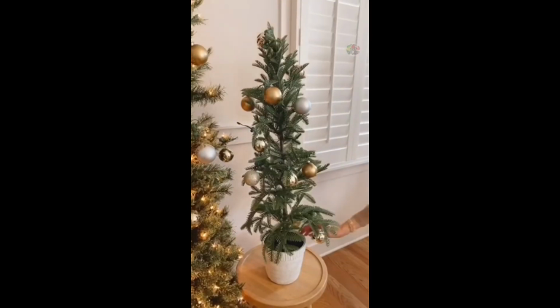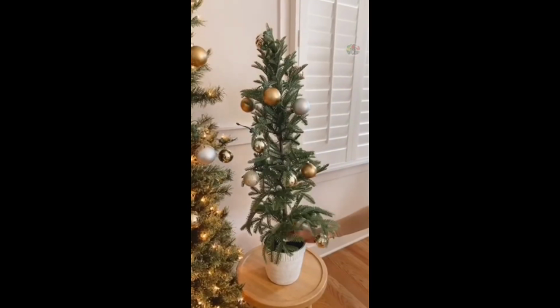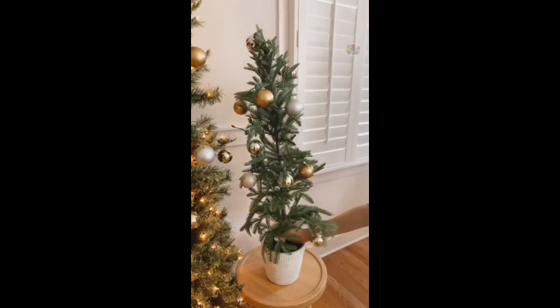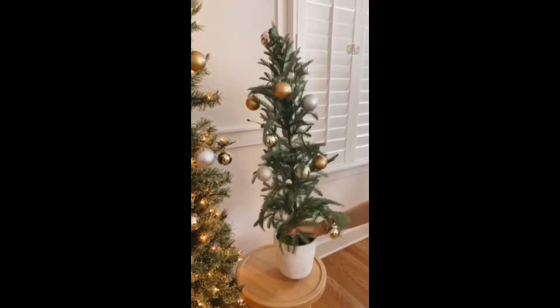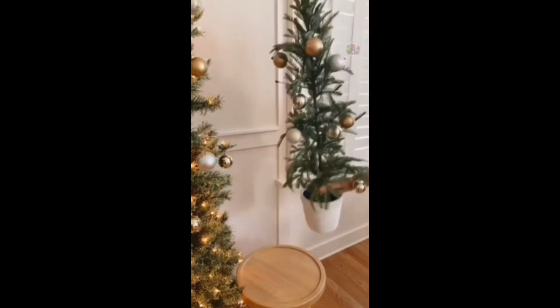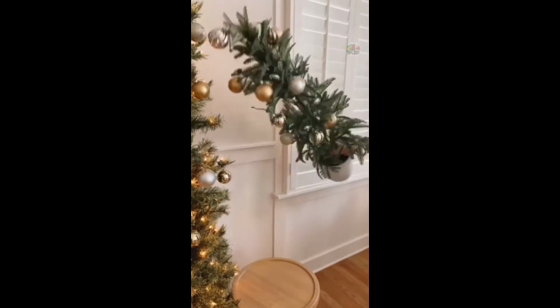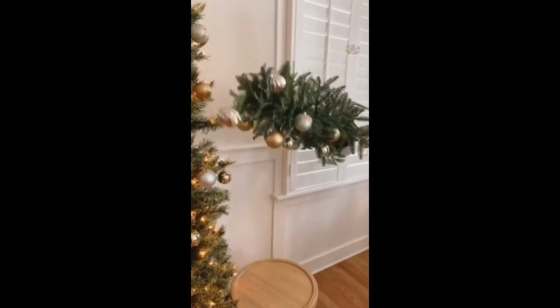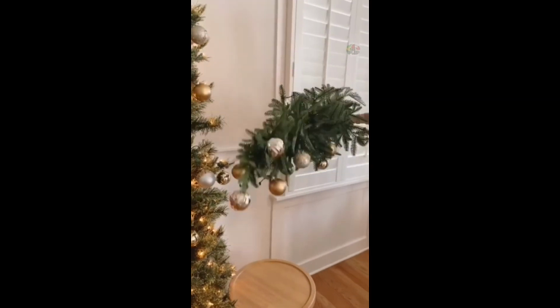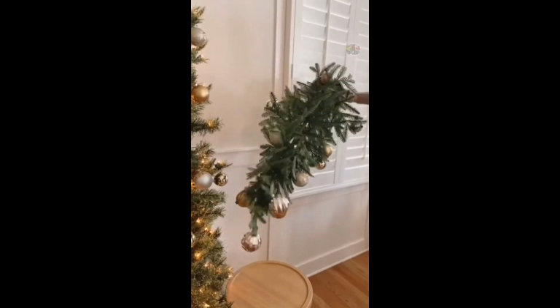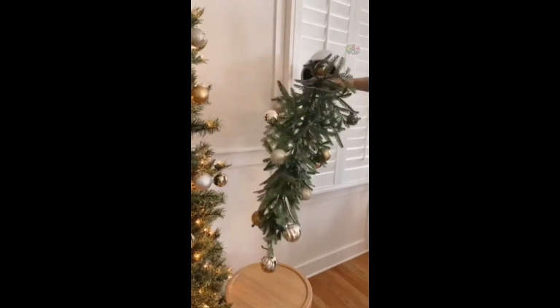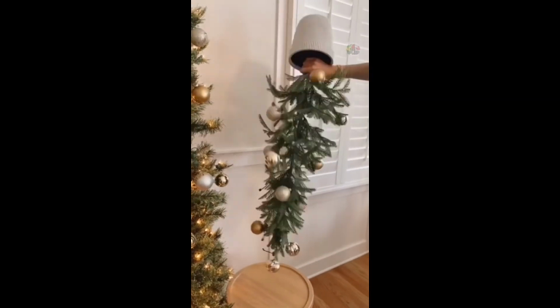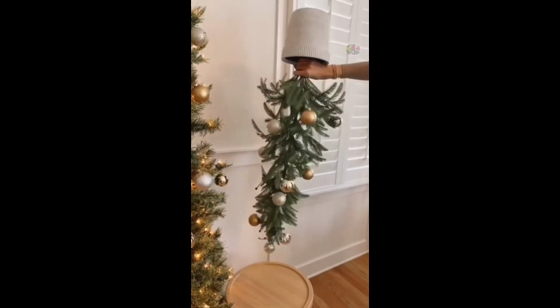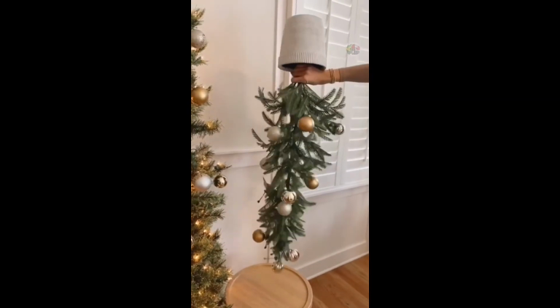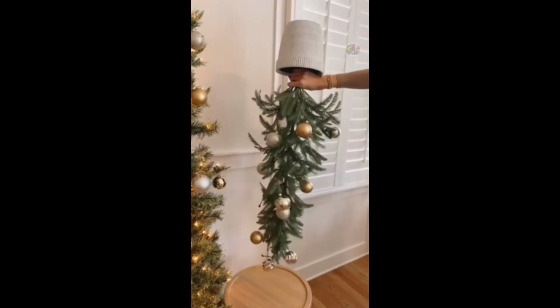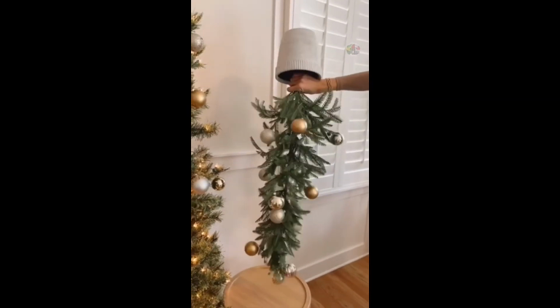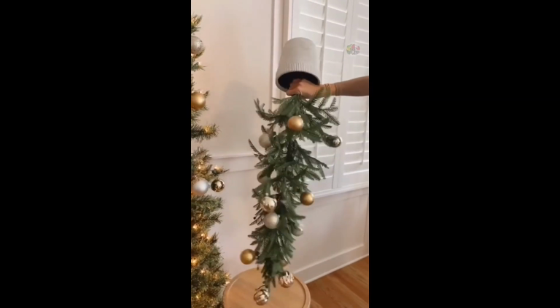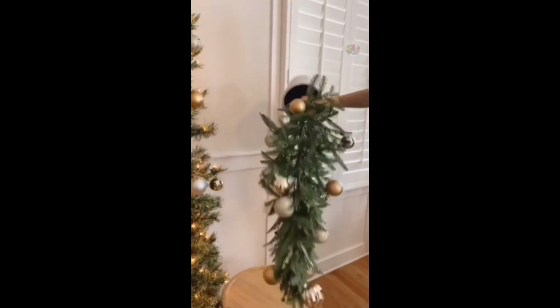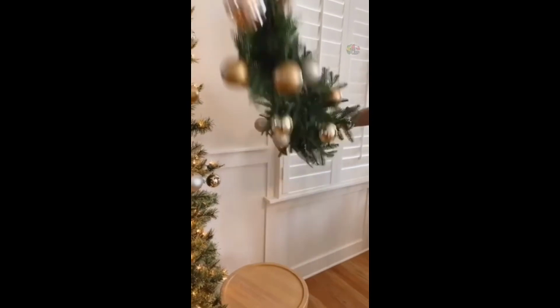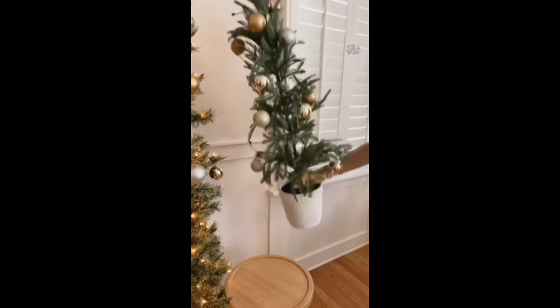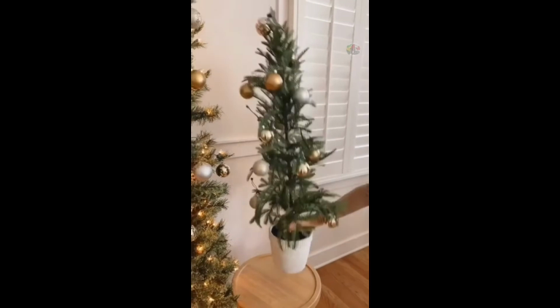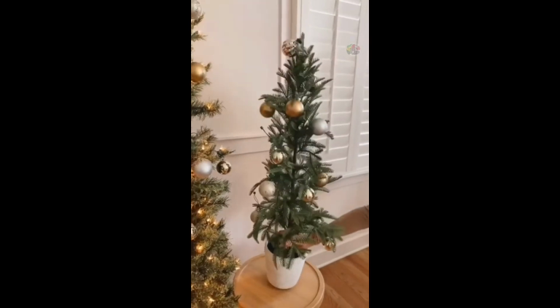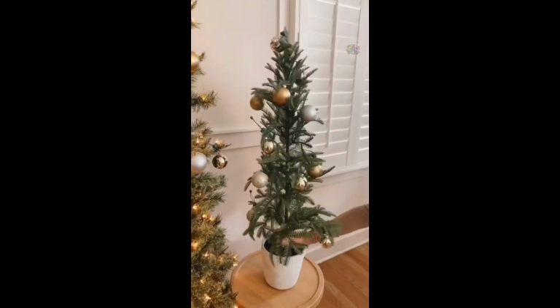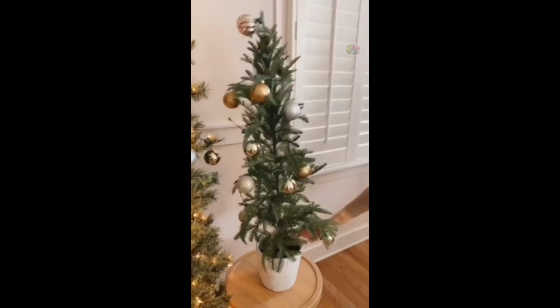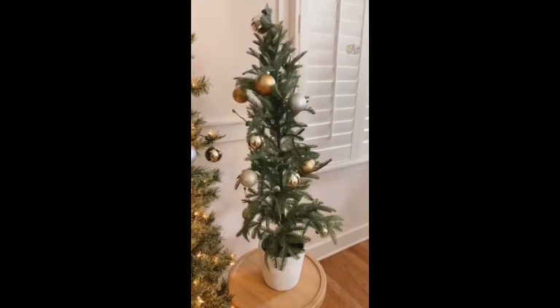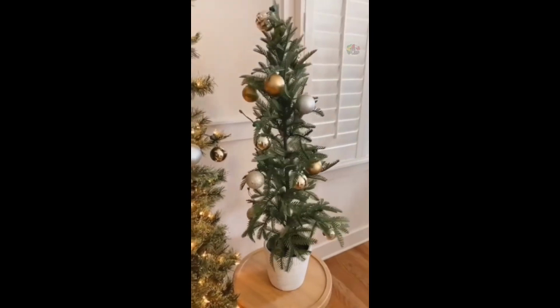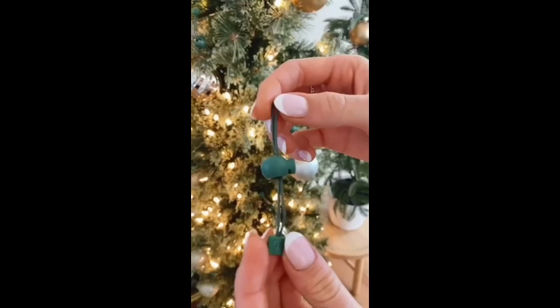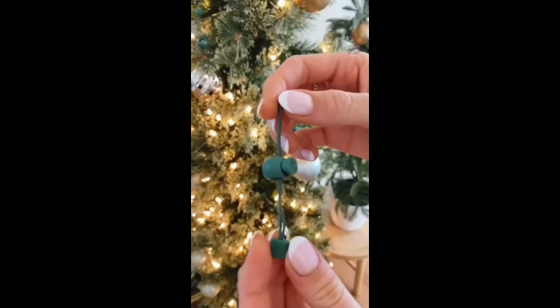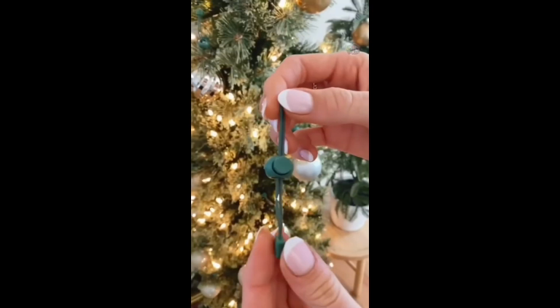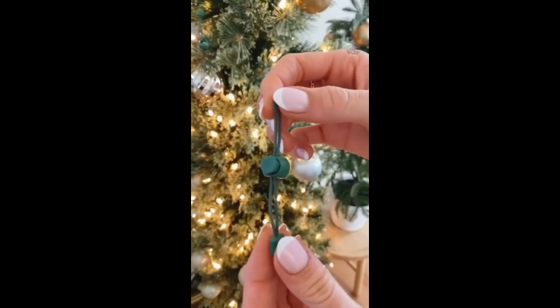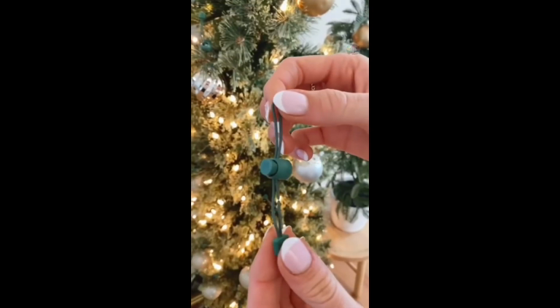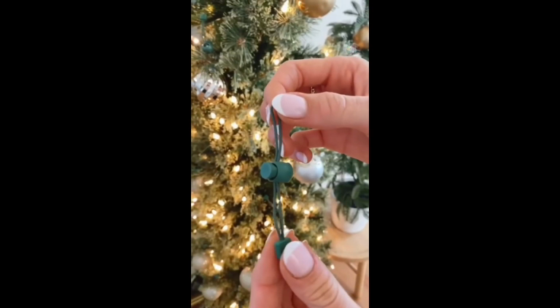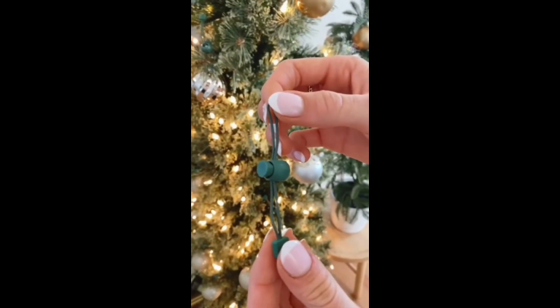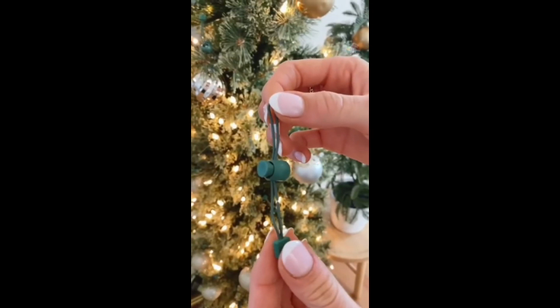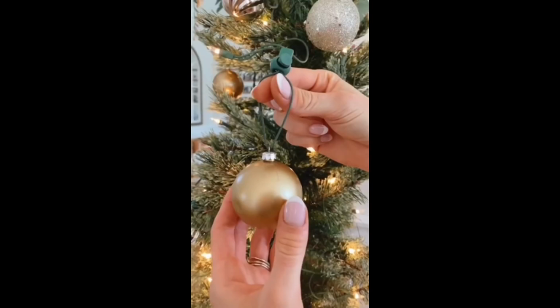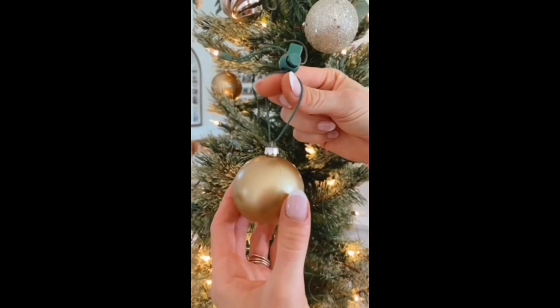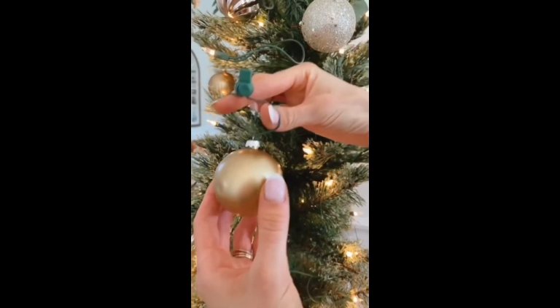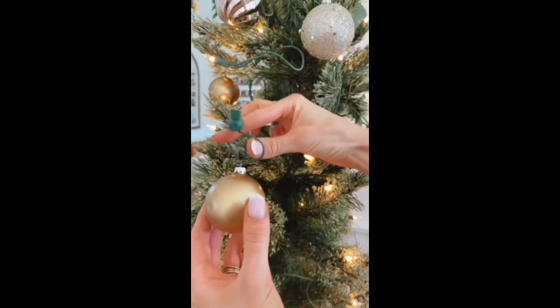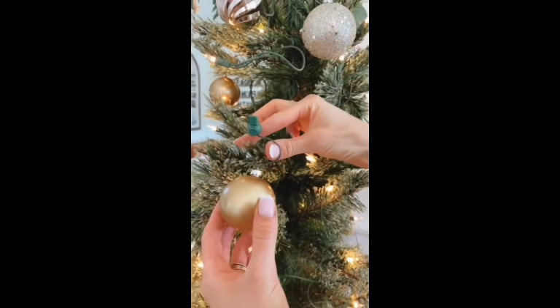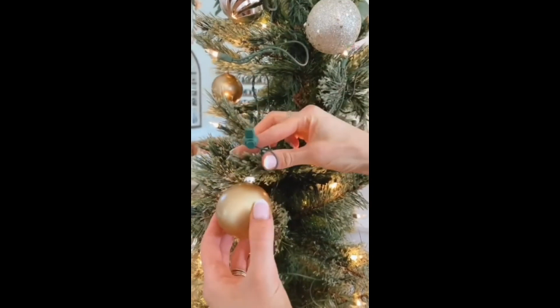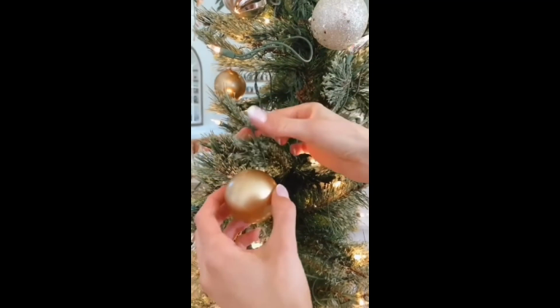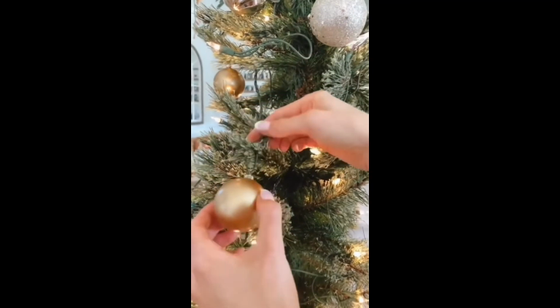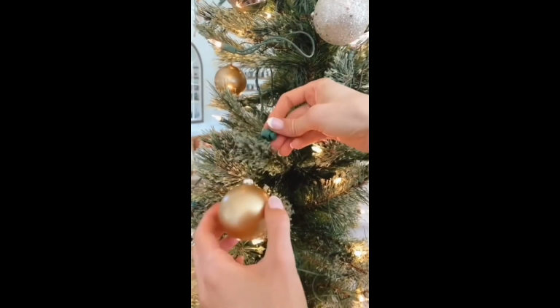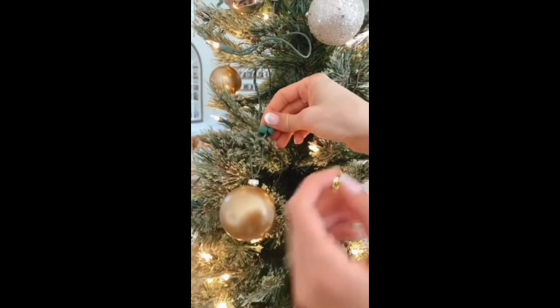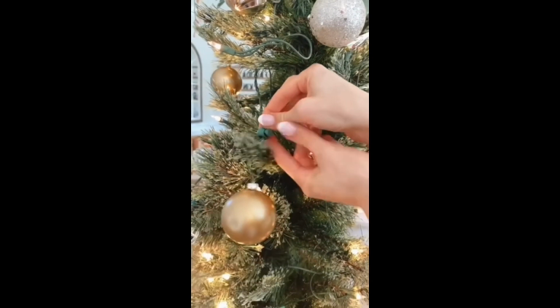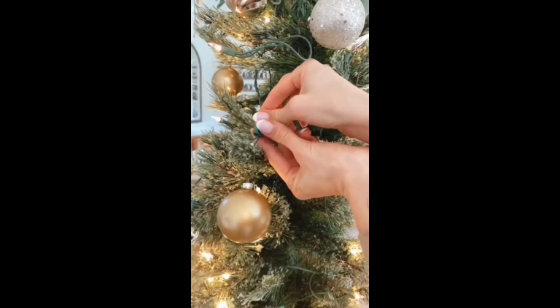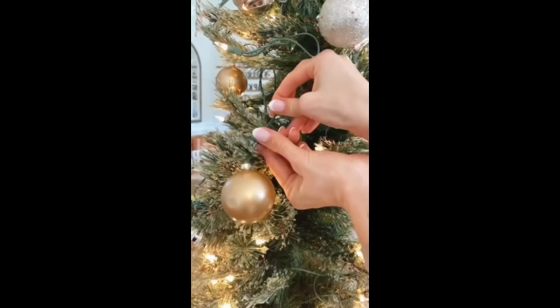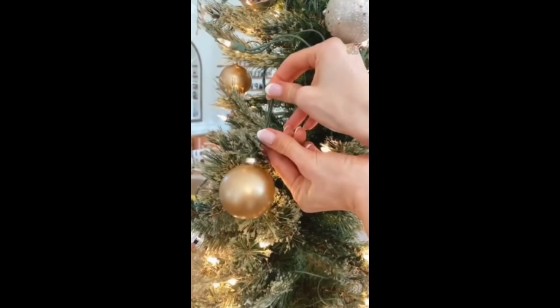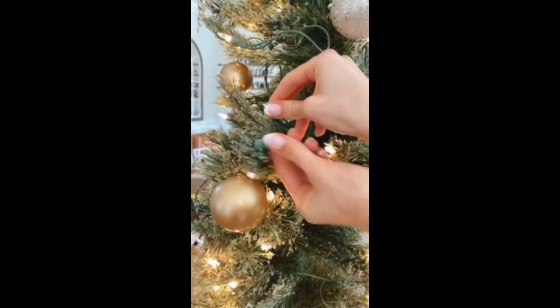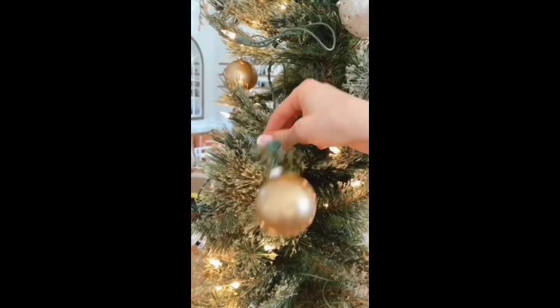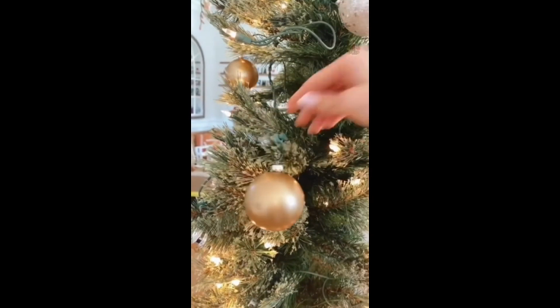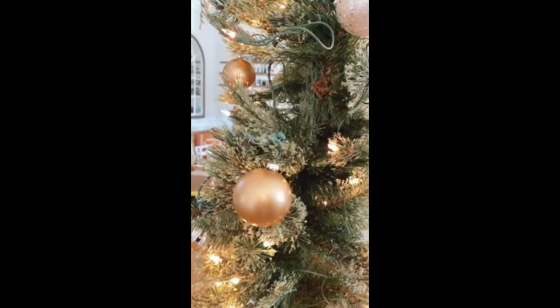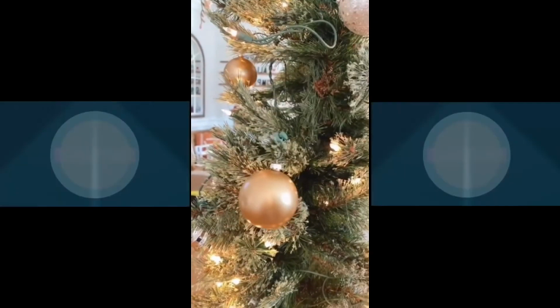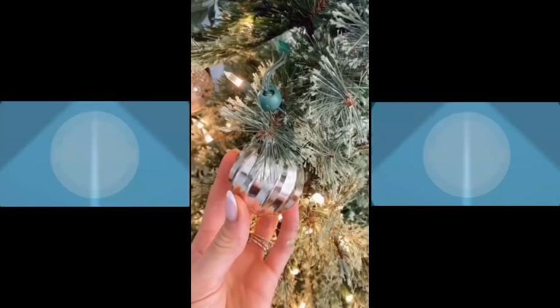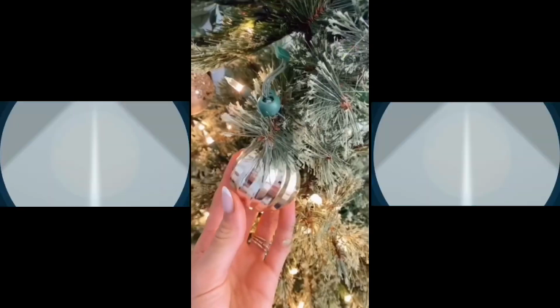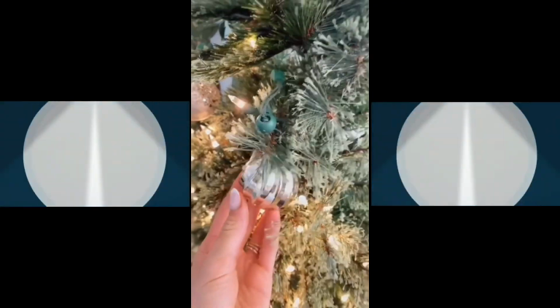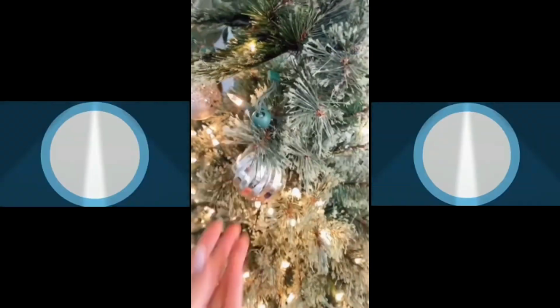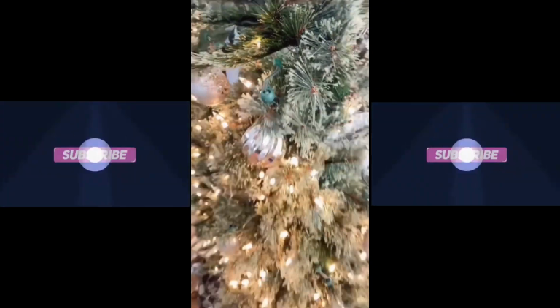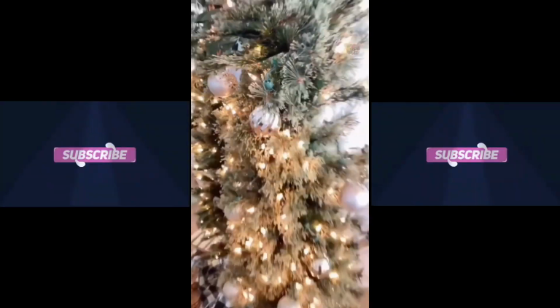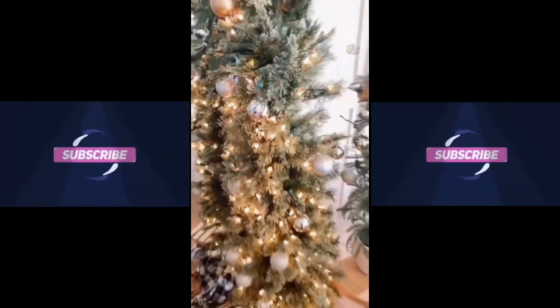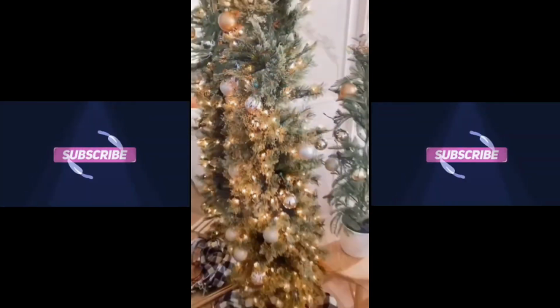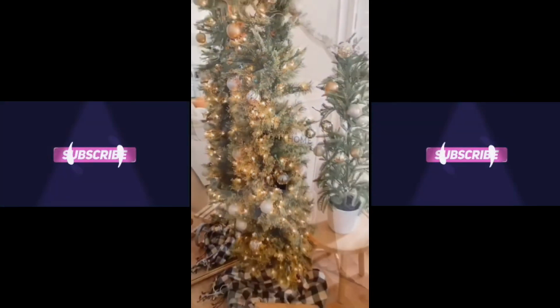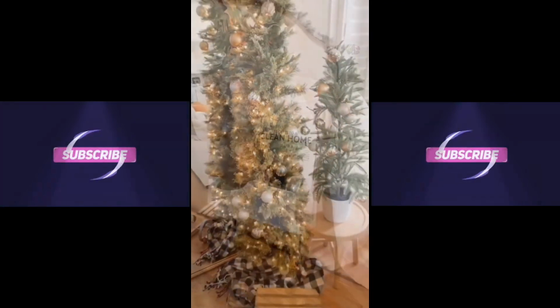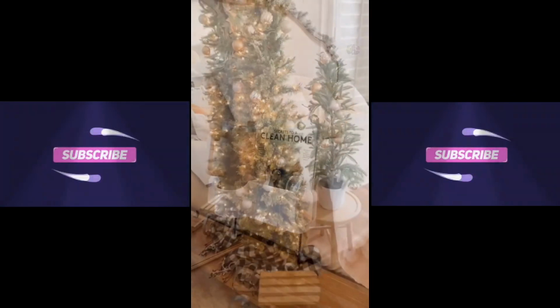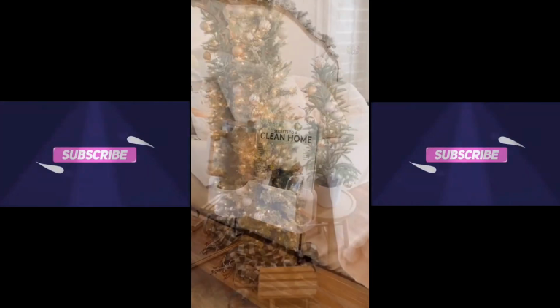Keep your ornaments protected and secure from pets with this pack of reusable ornament hooks. They adjust to any tree branch, attach to most ornaments, and perfectly blend in.